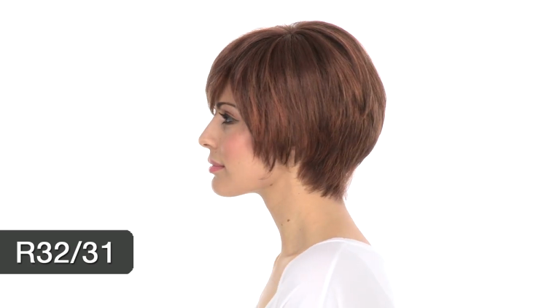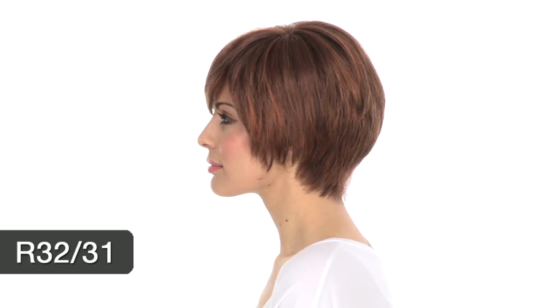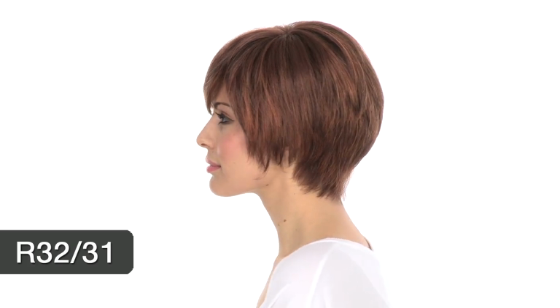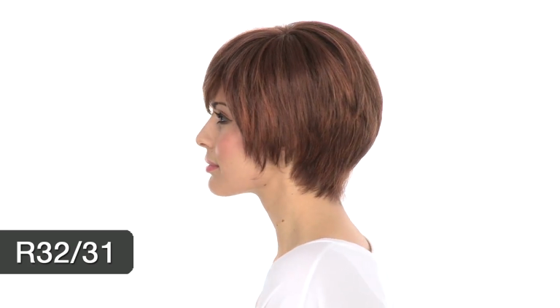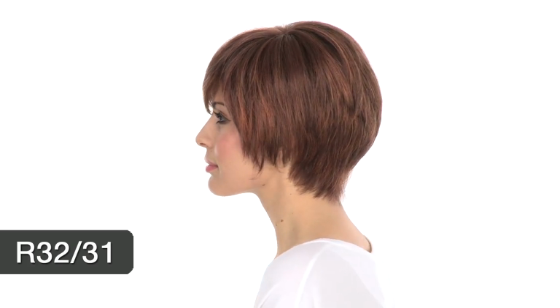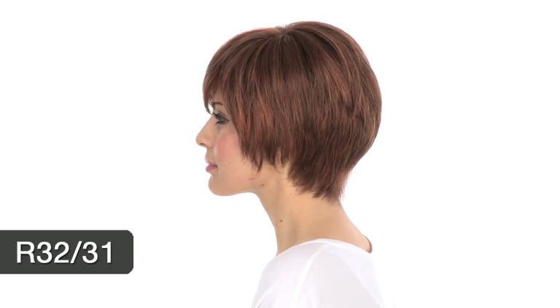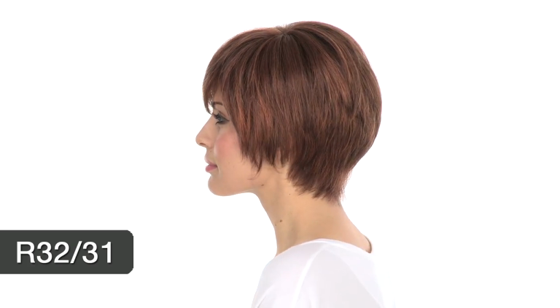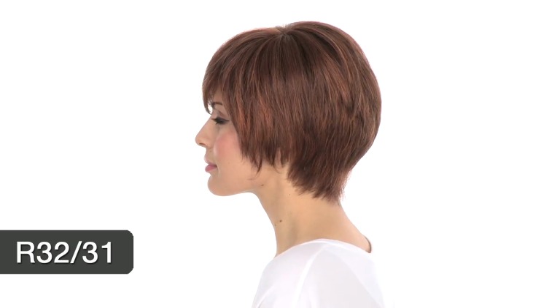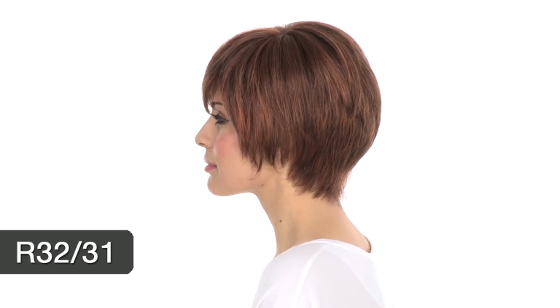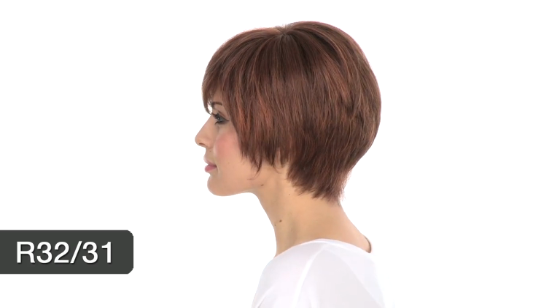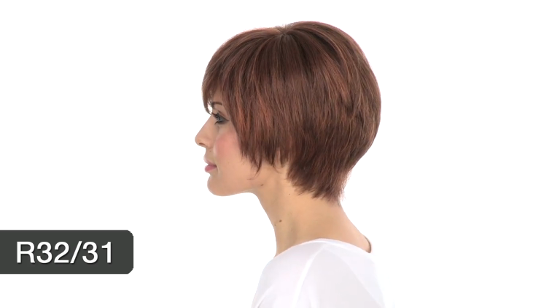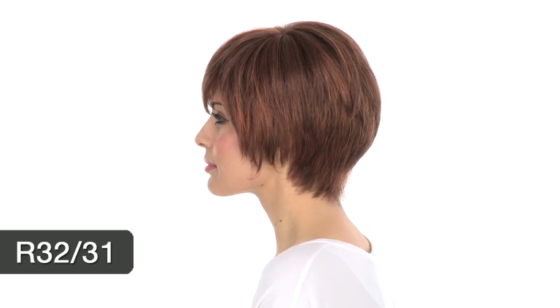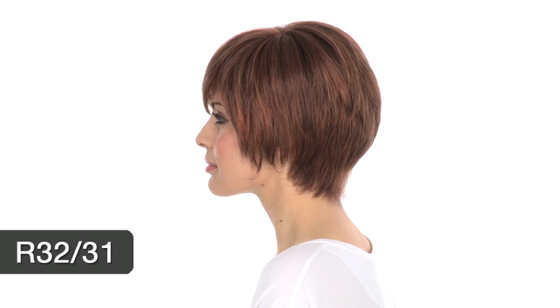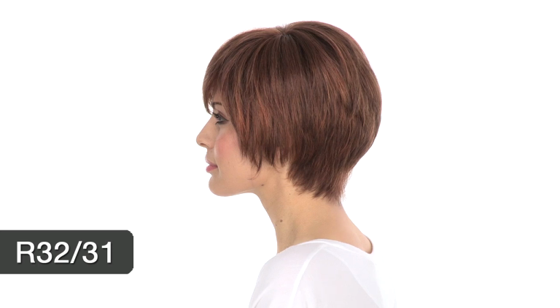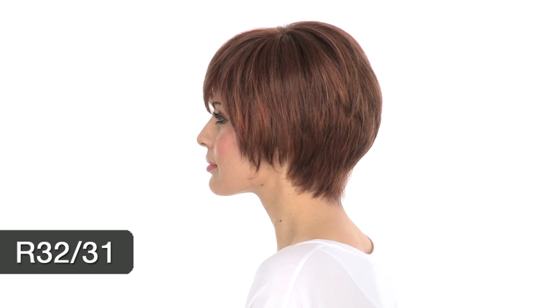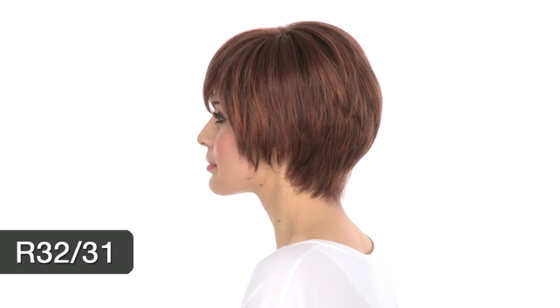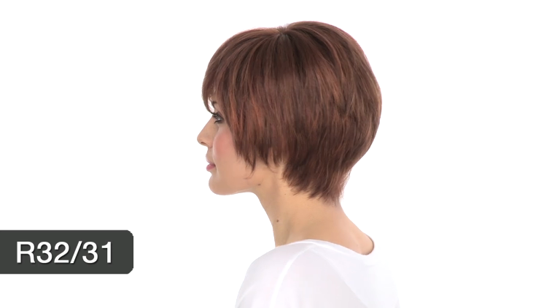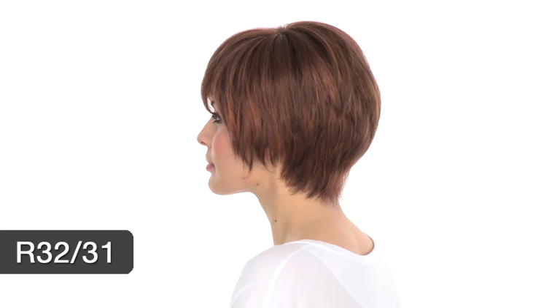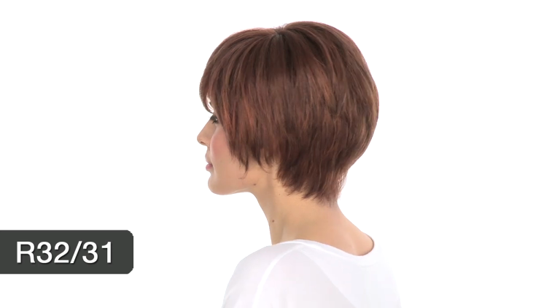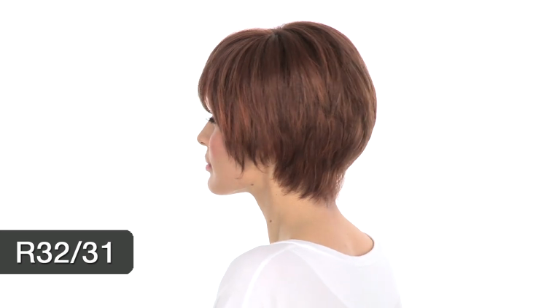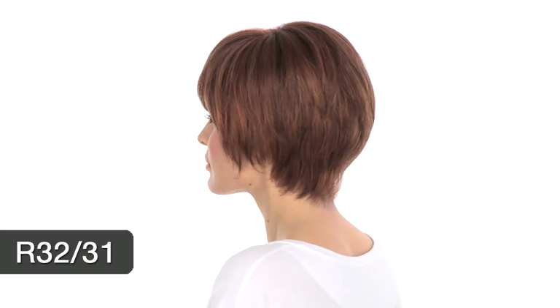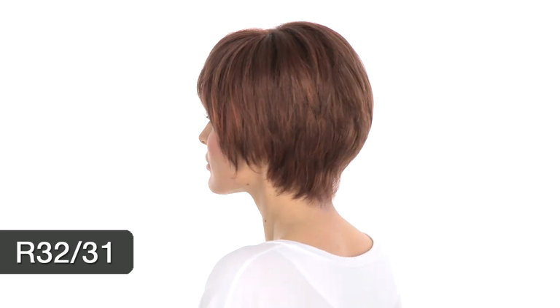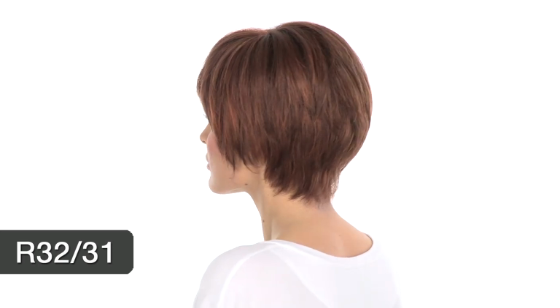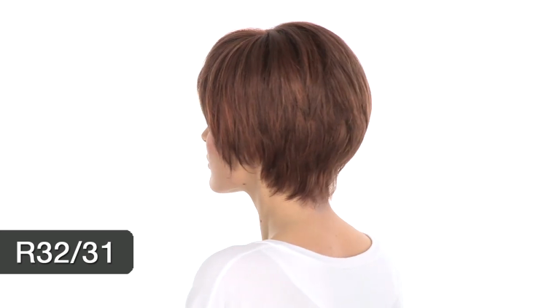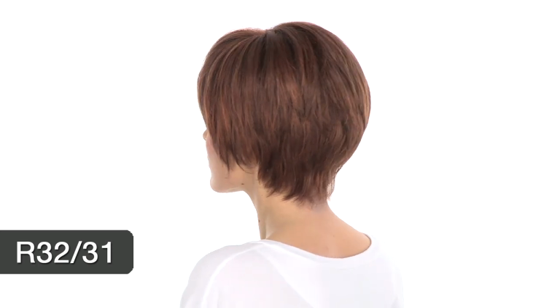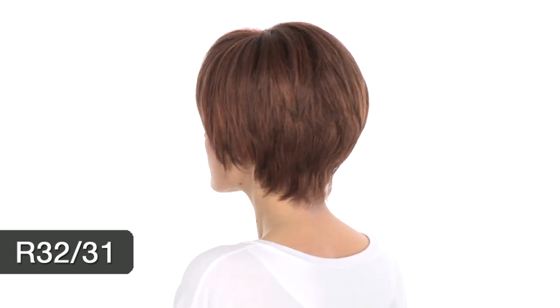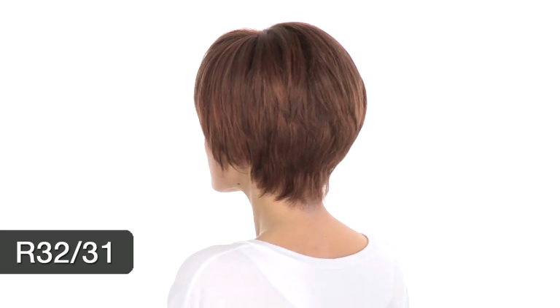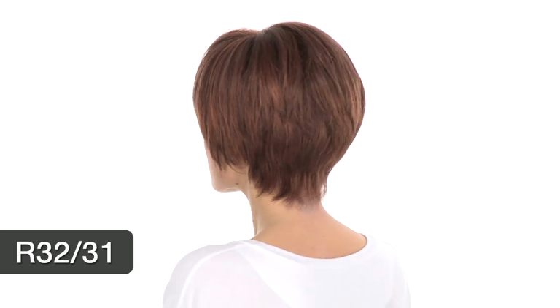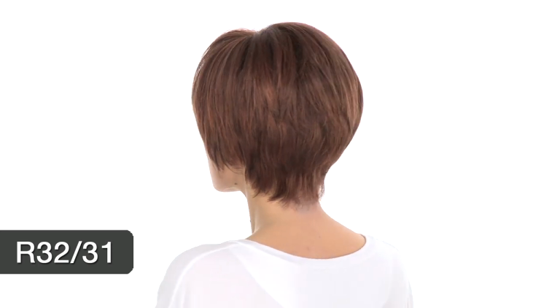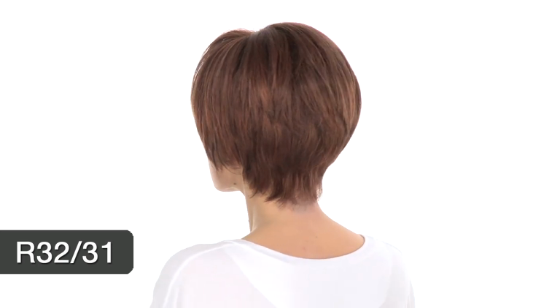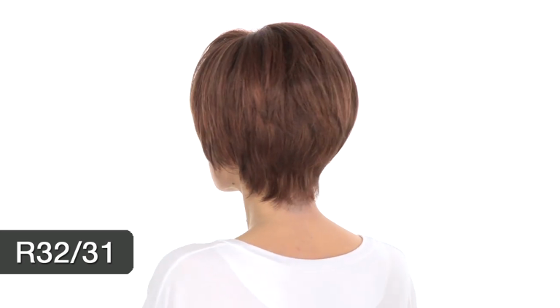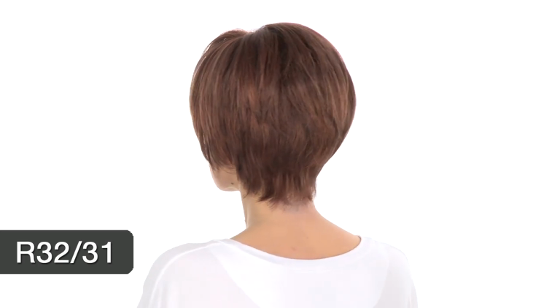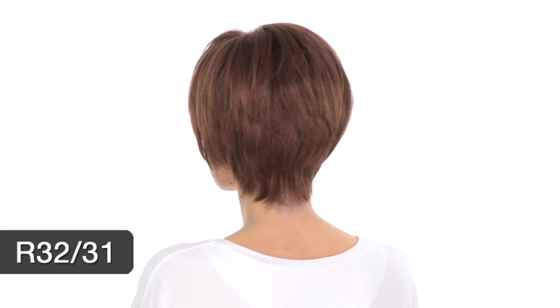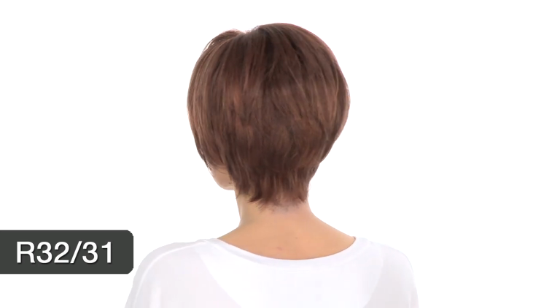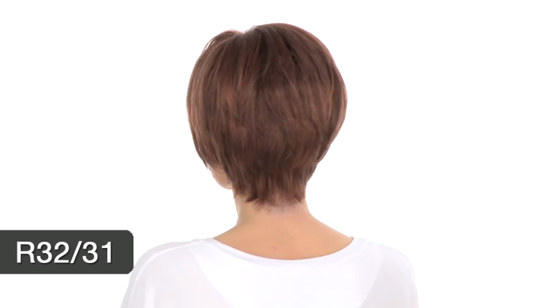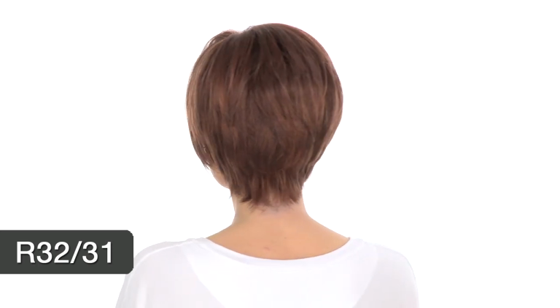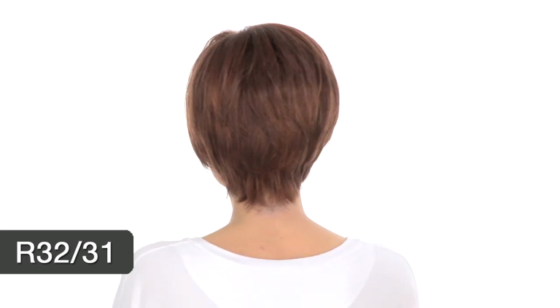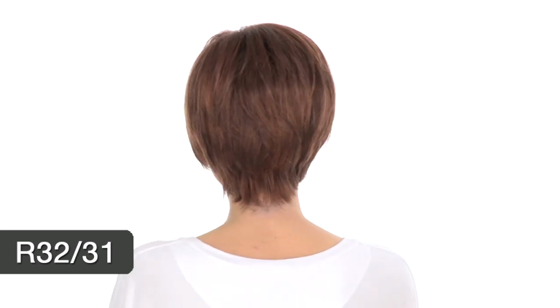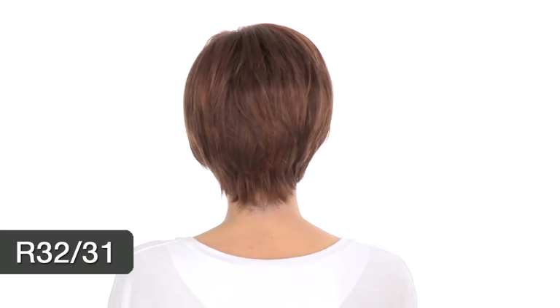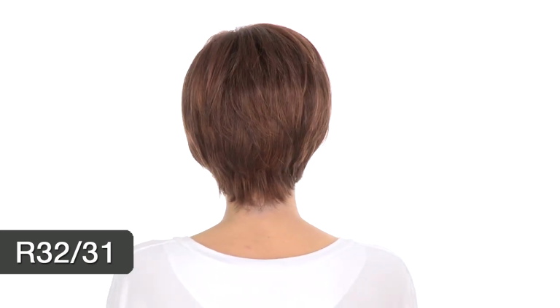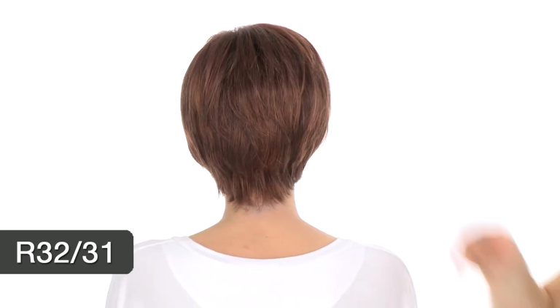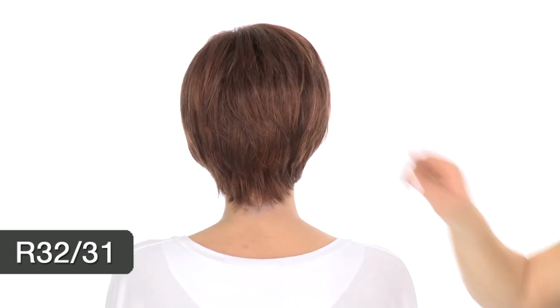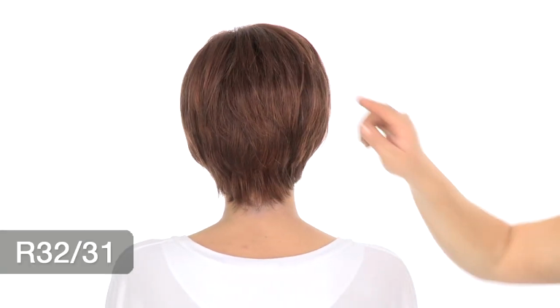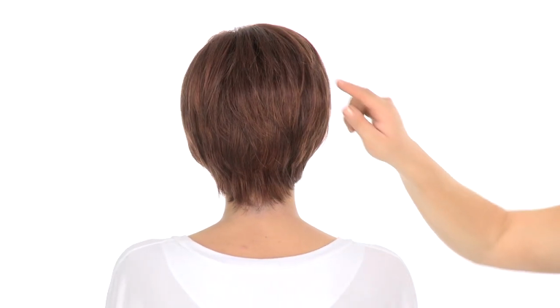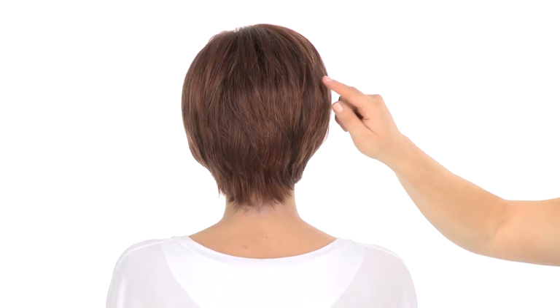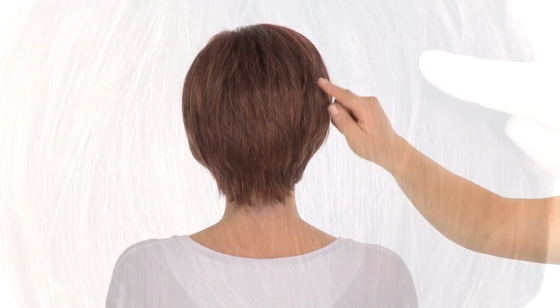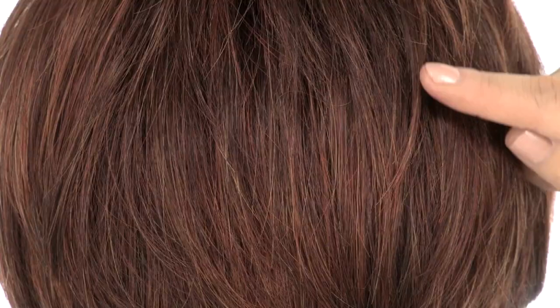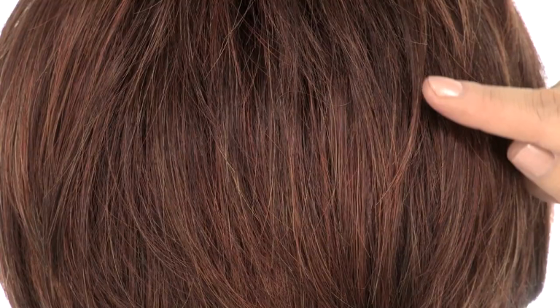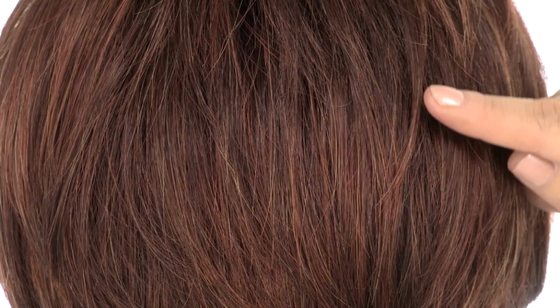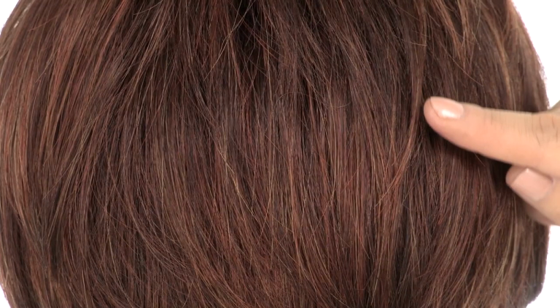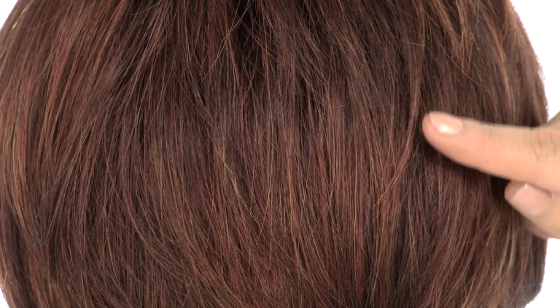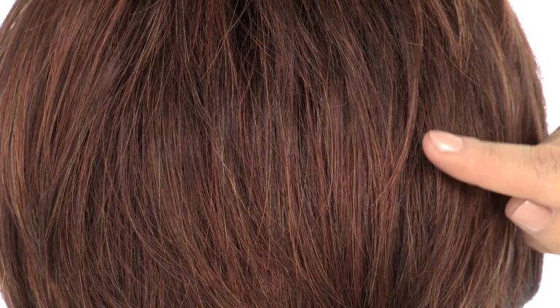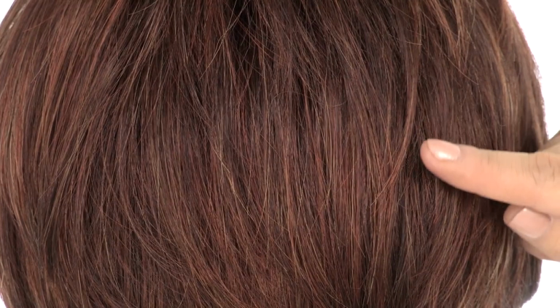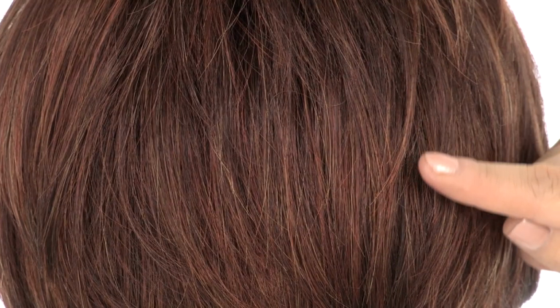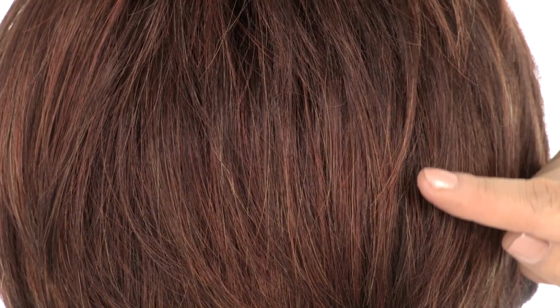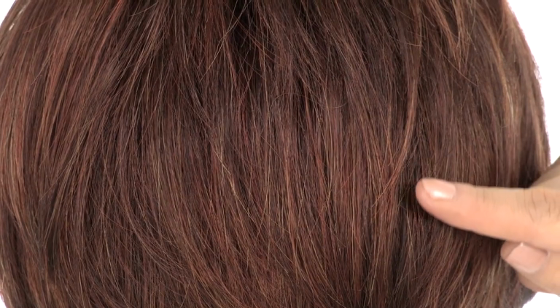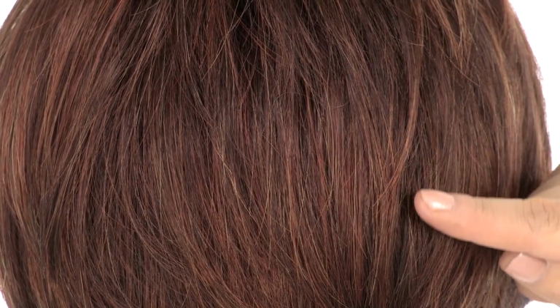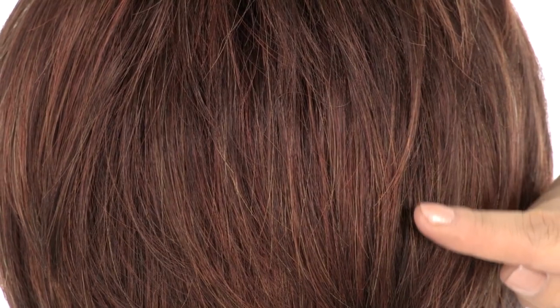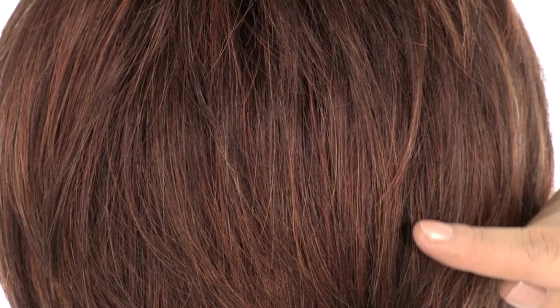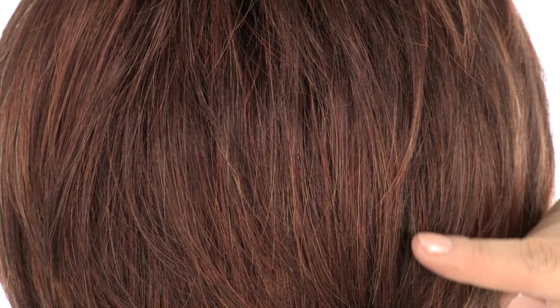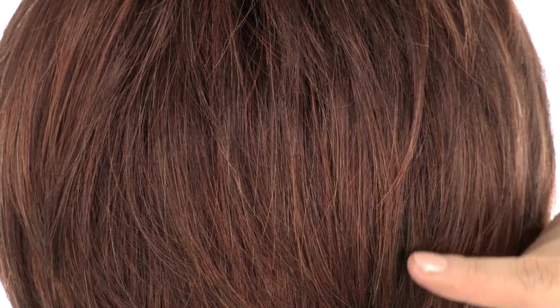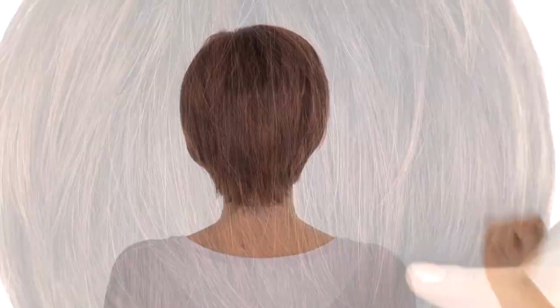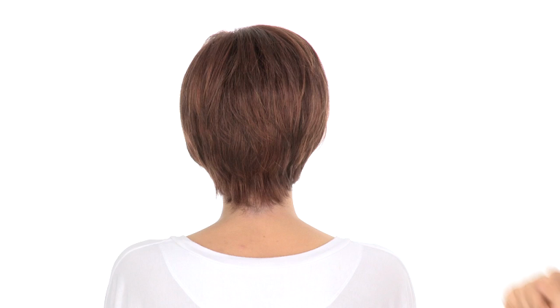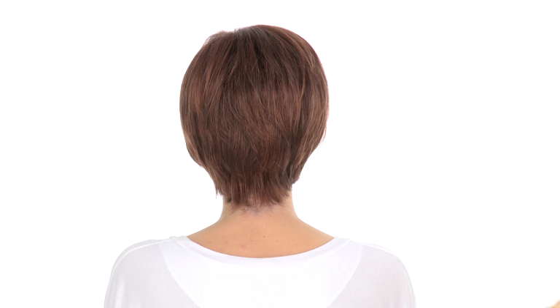It's a great medium copper red. You can see subtle highlights and variation throughout the entire style and color.